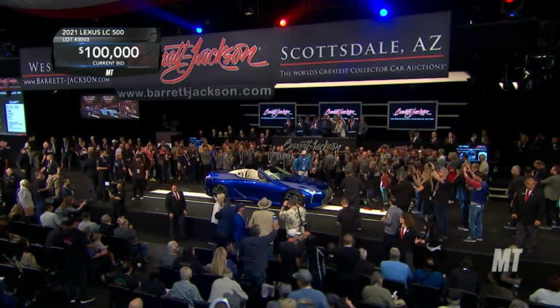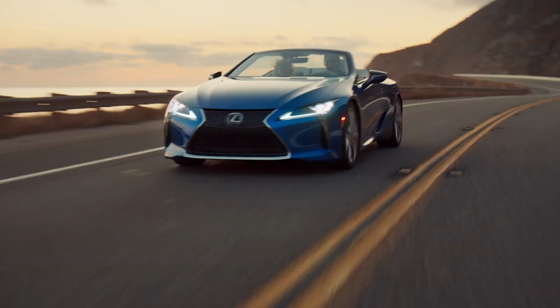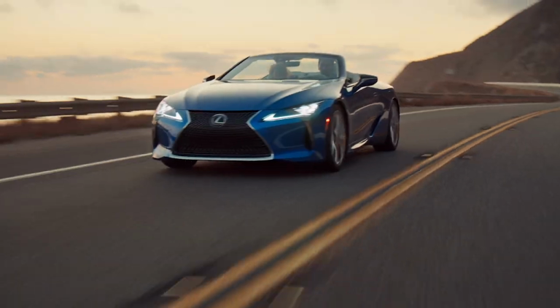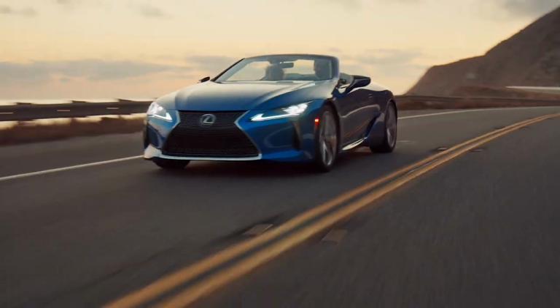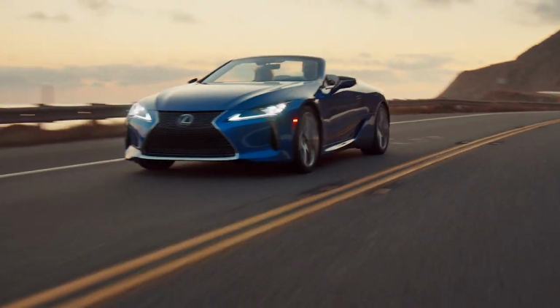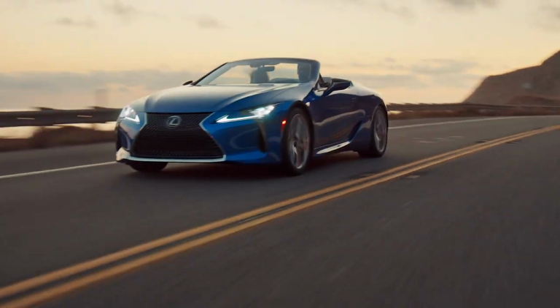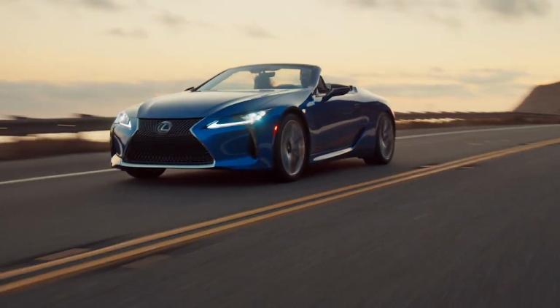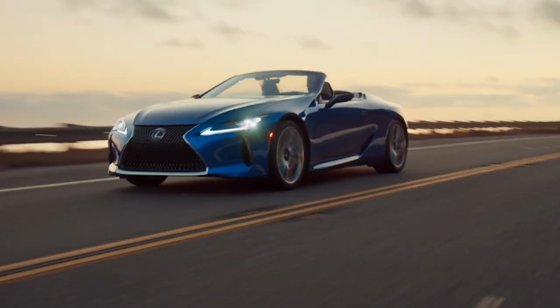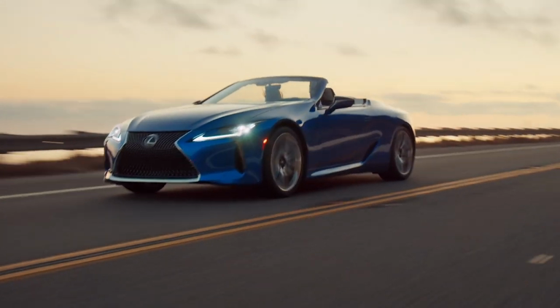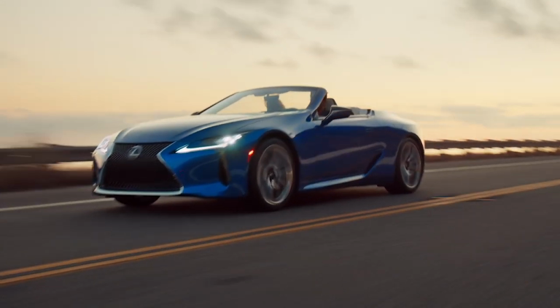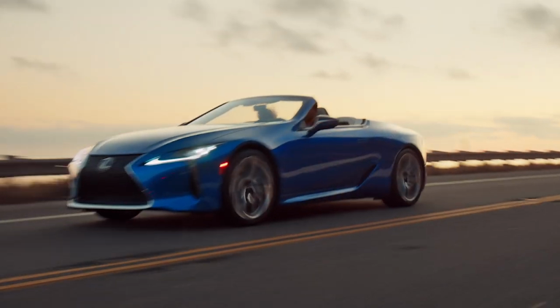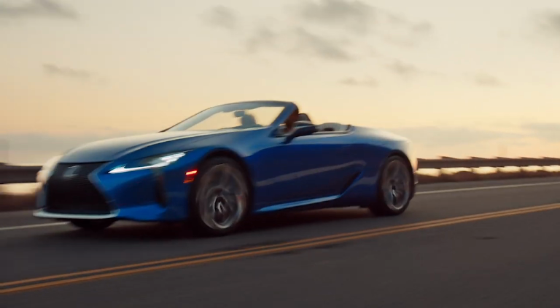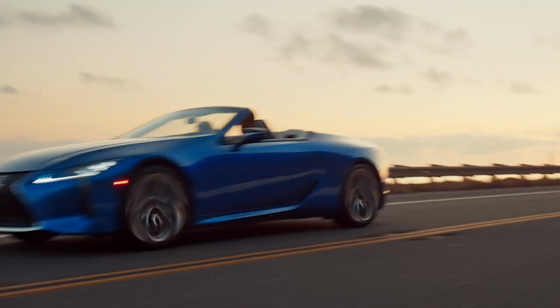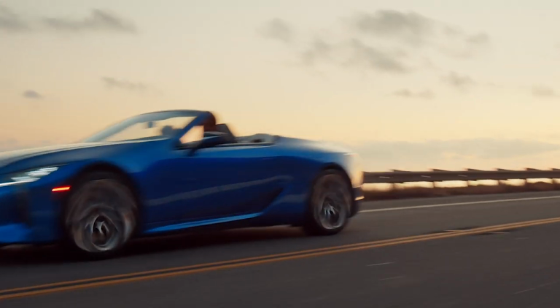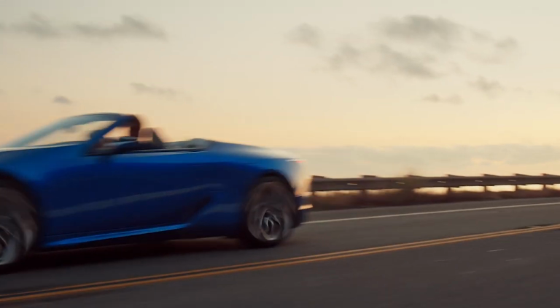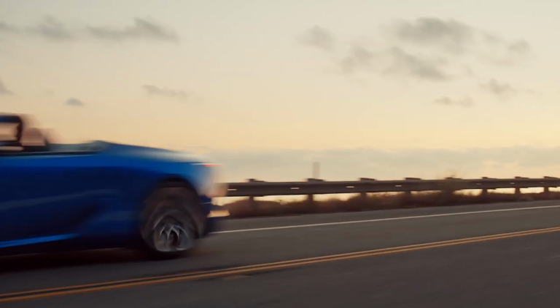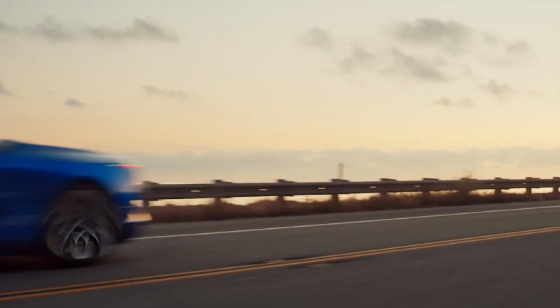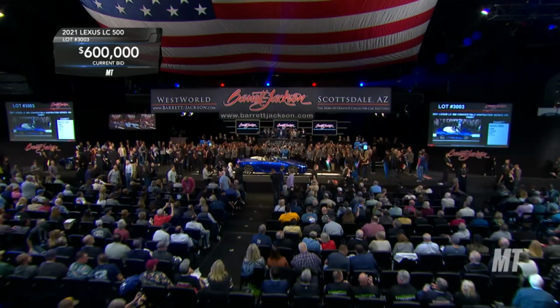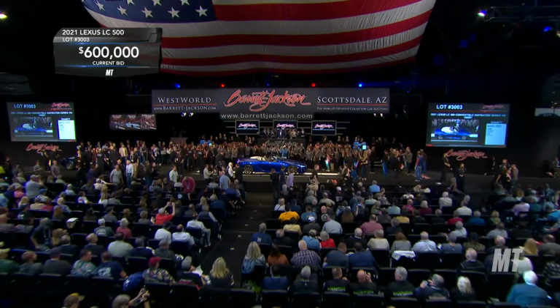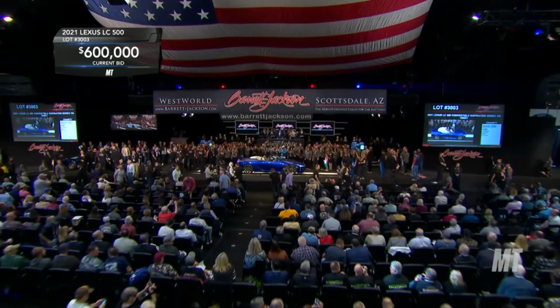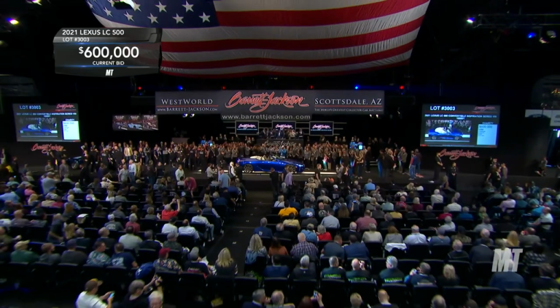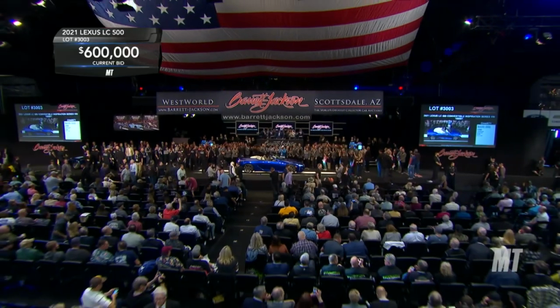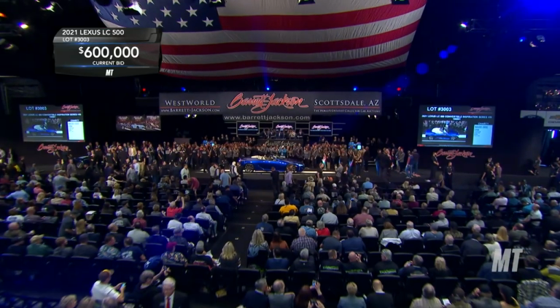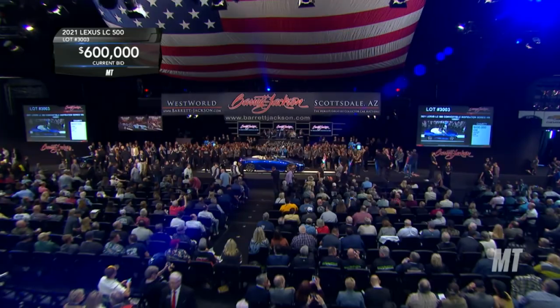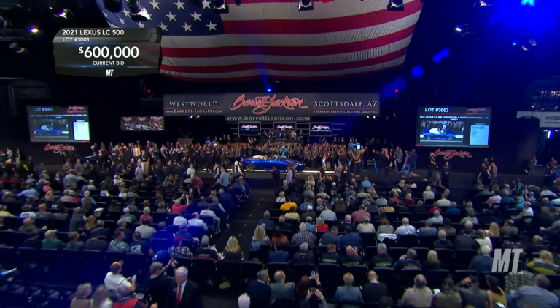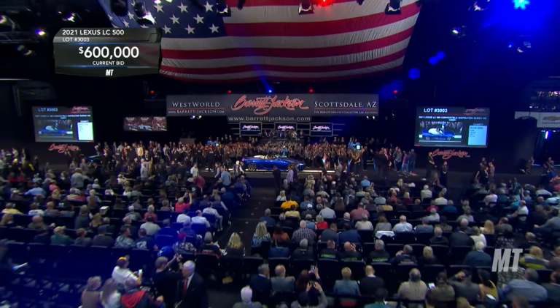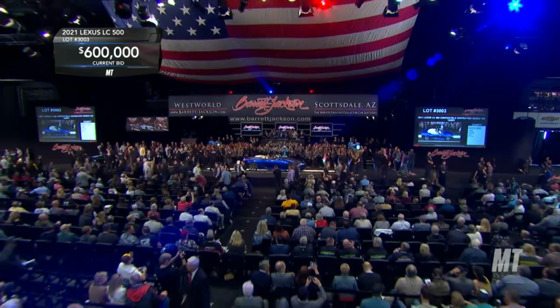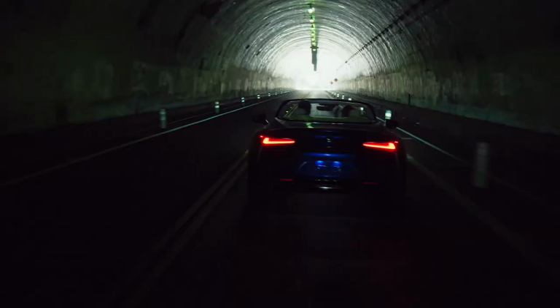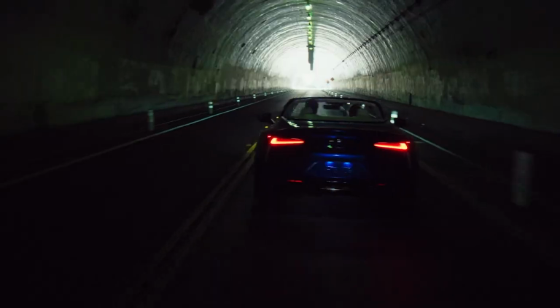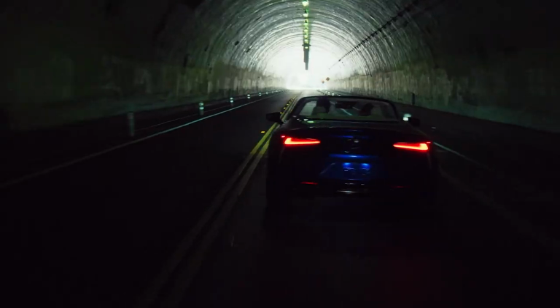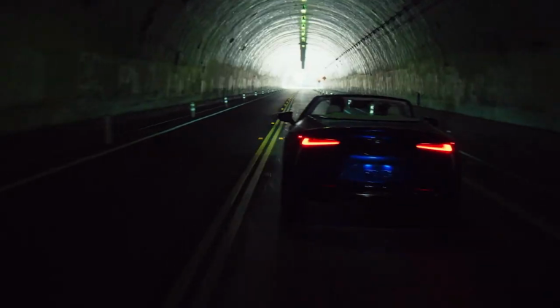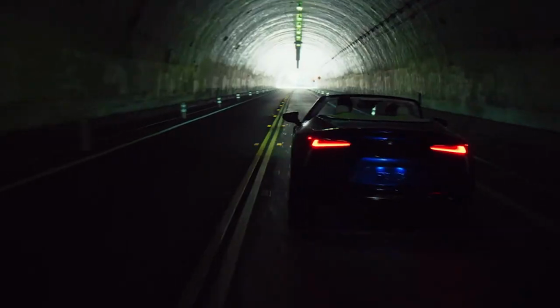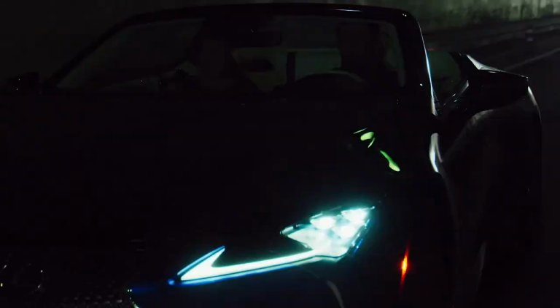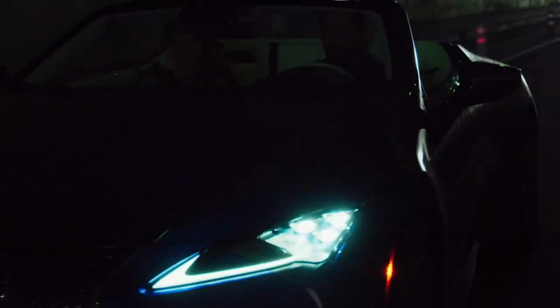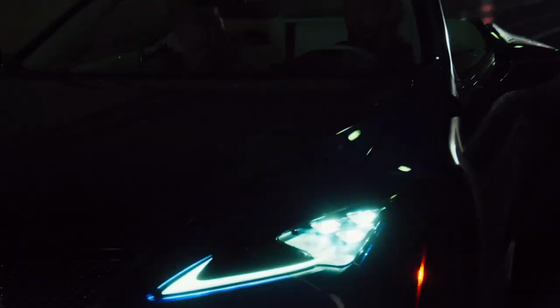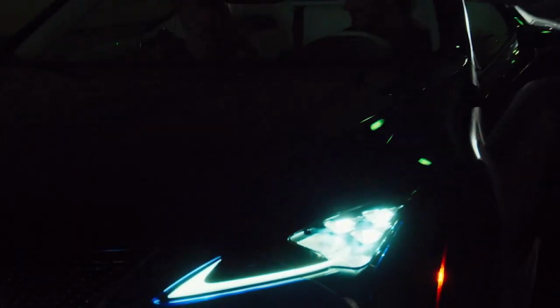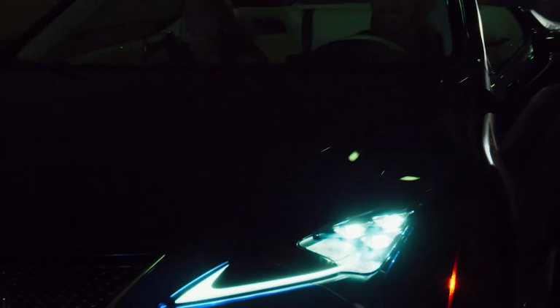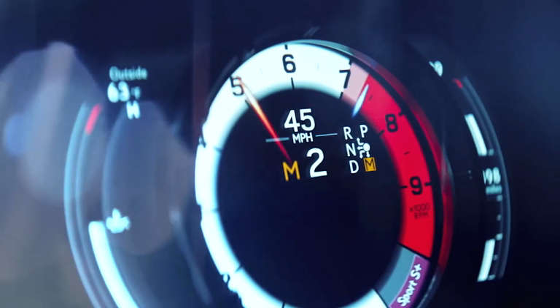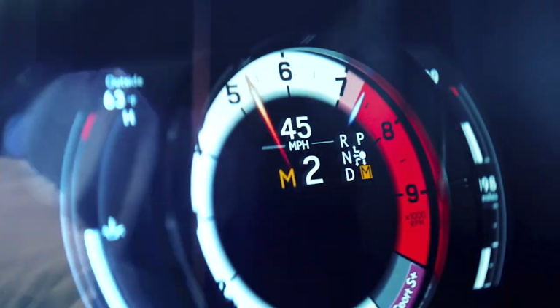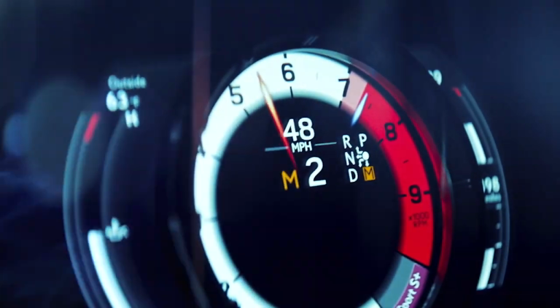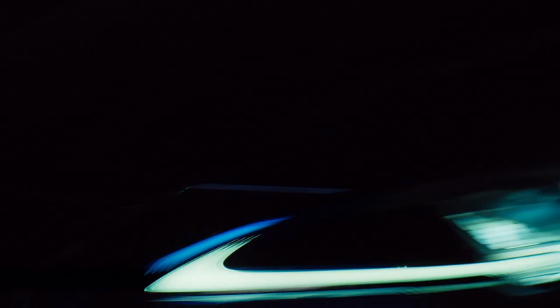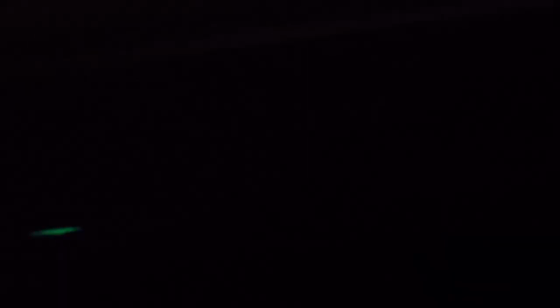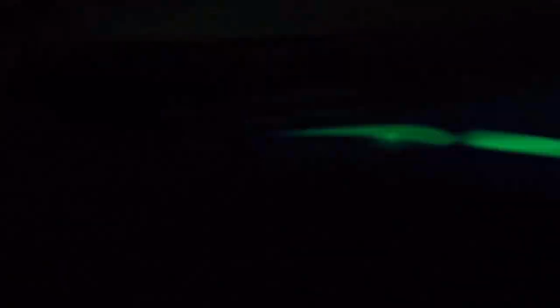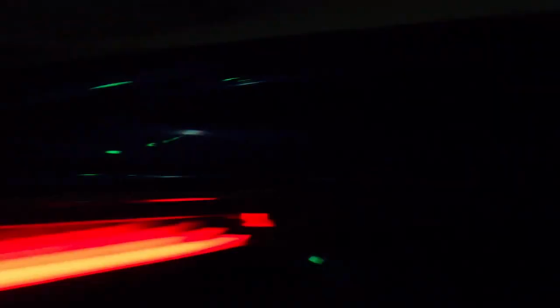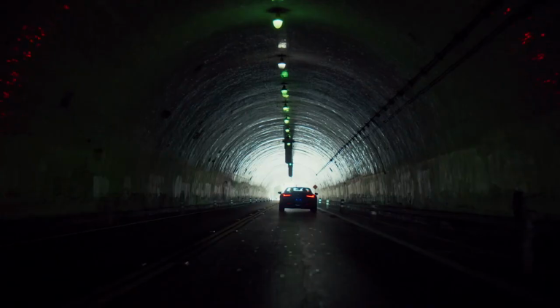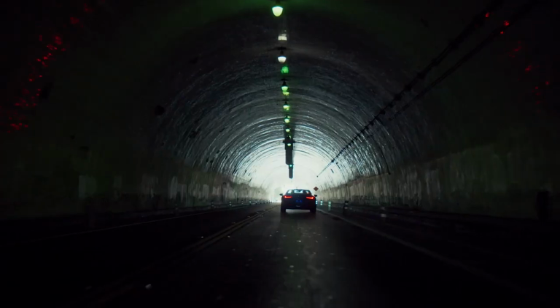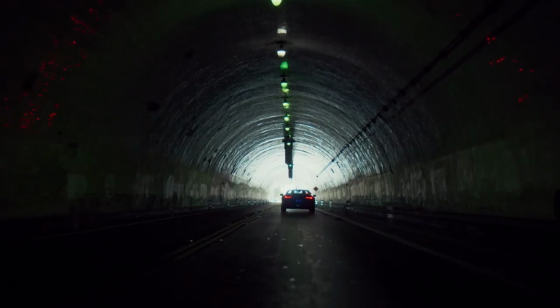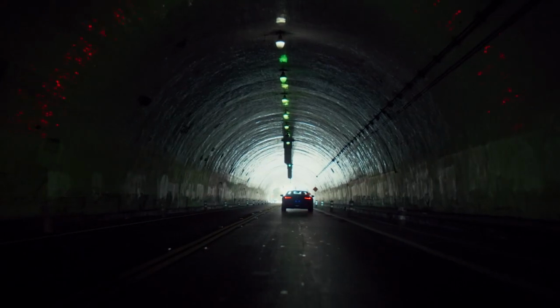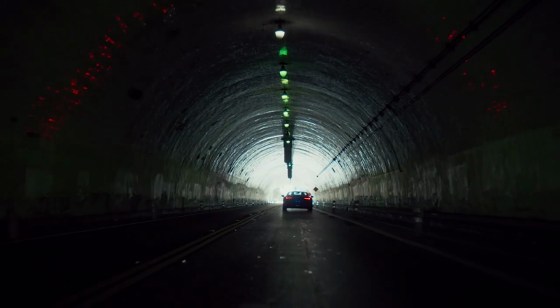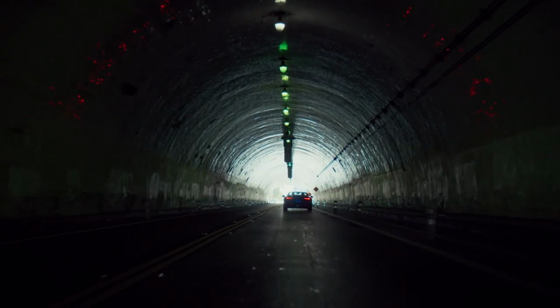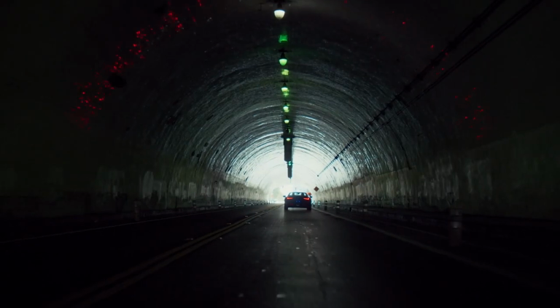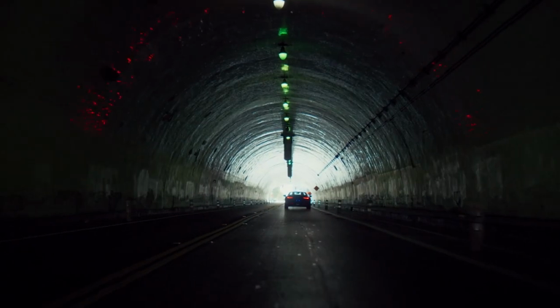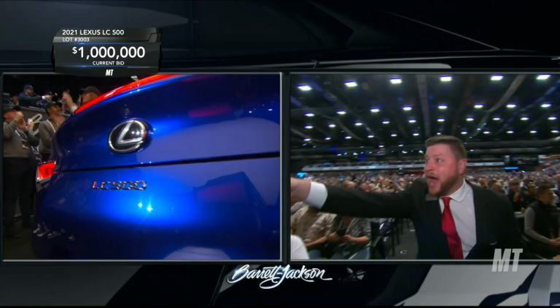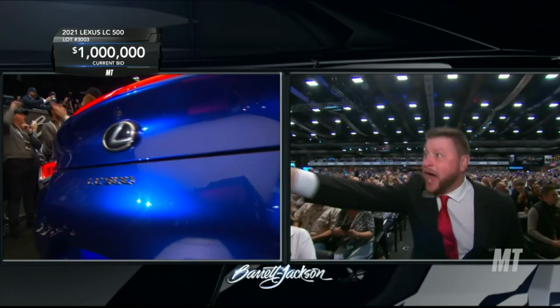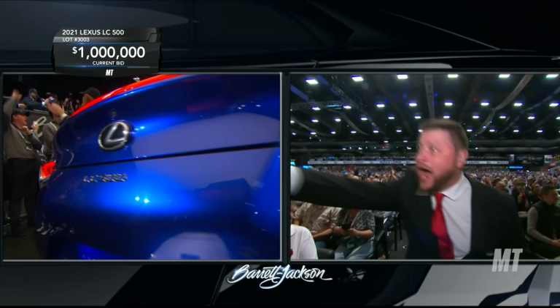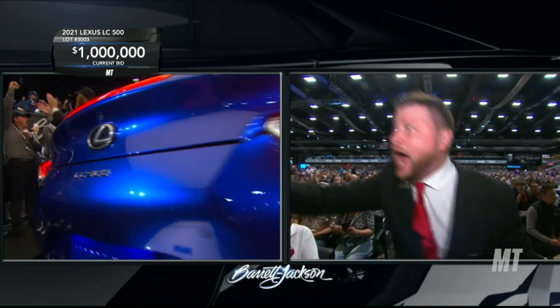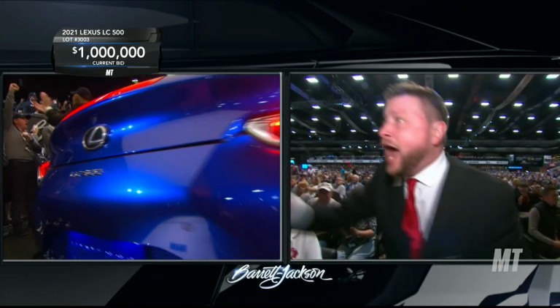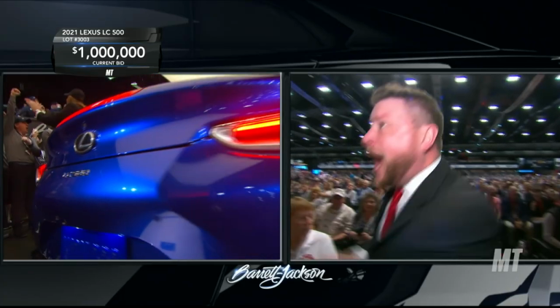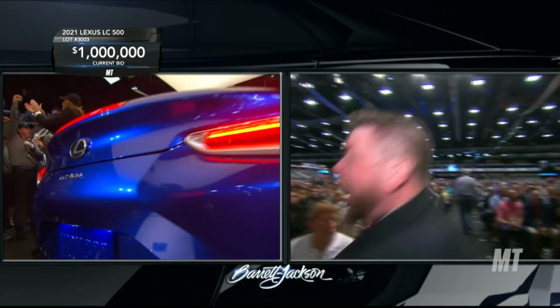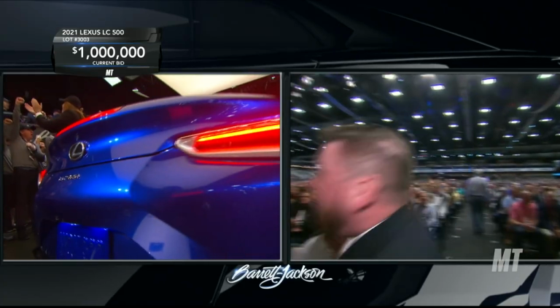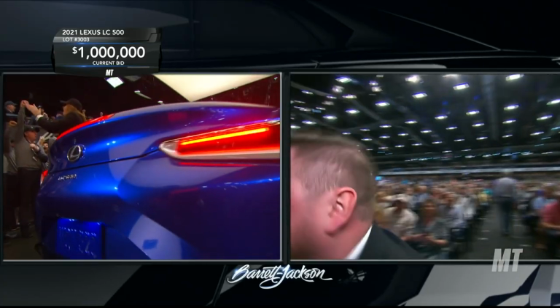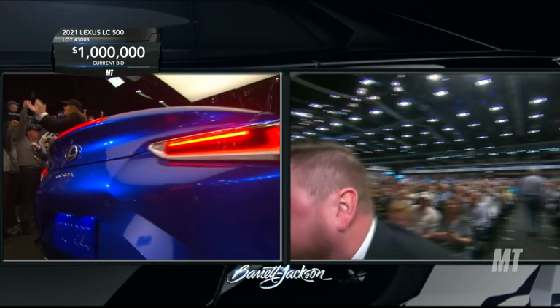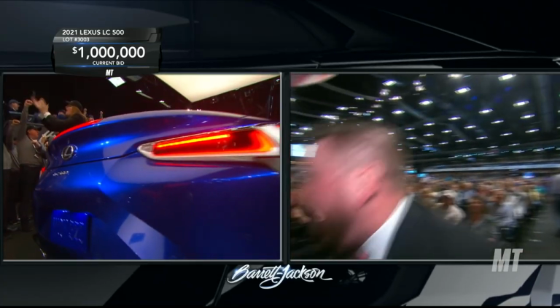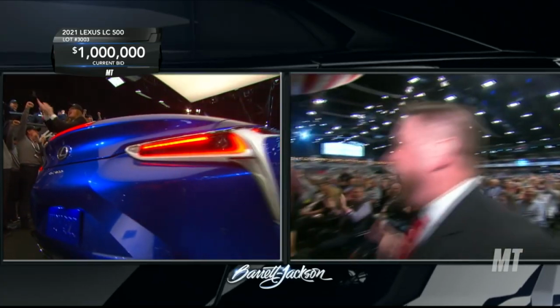The Lexus LC 500 — beautiful at every level. This convertible, wow, takes it to a whole new level.